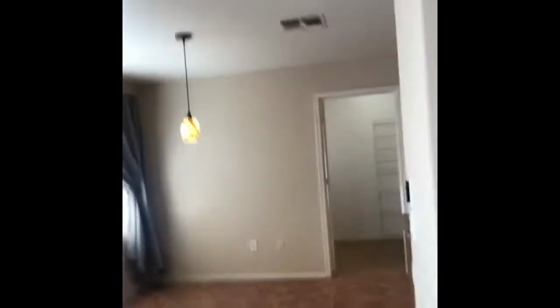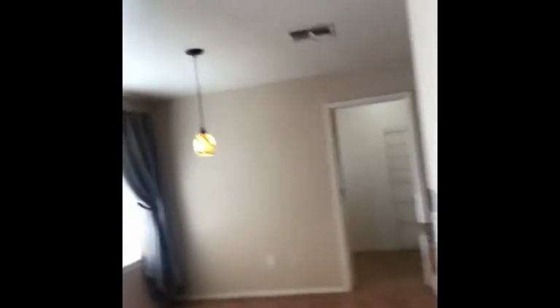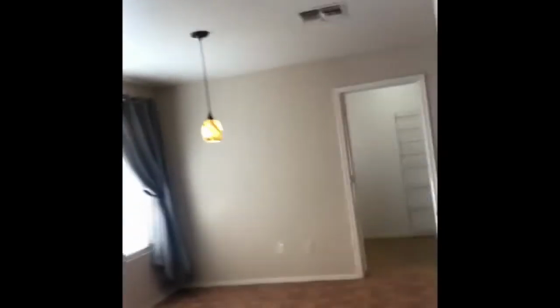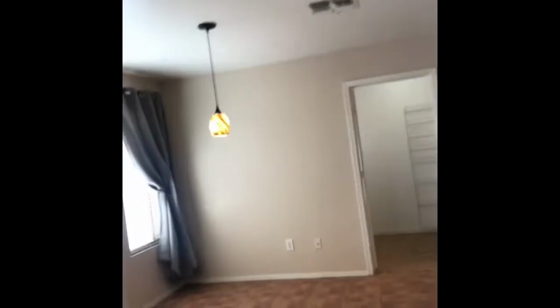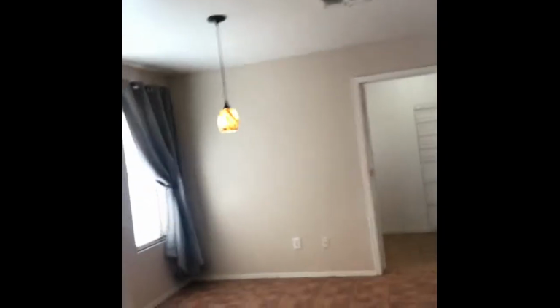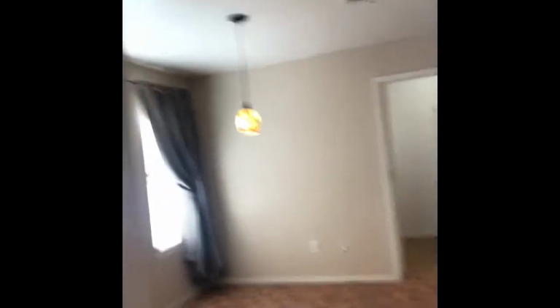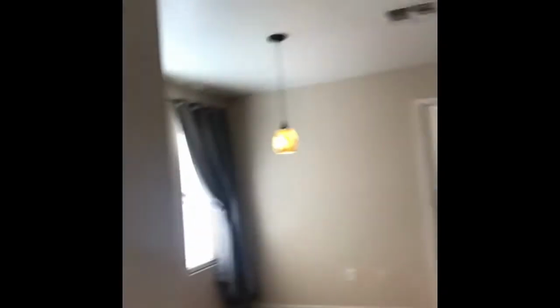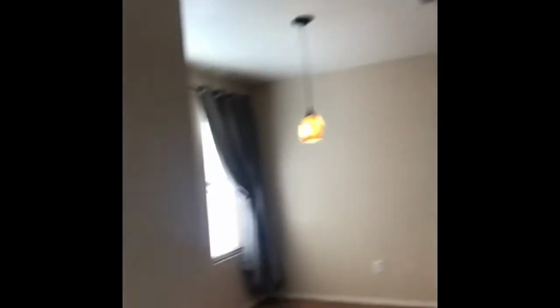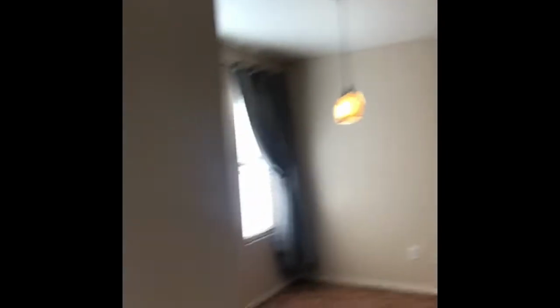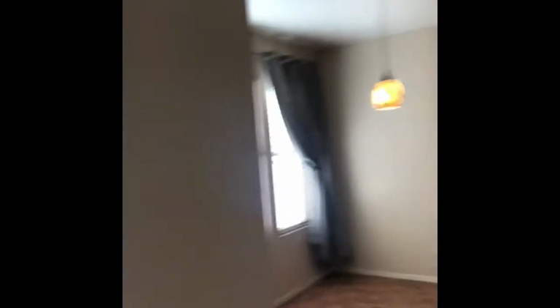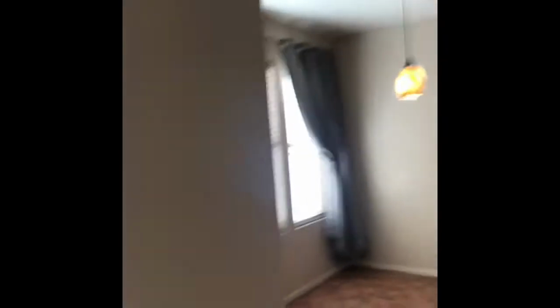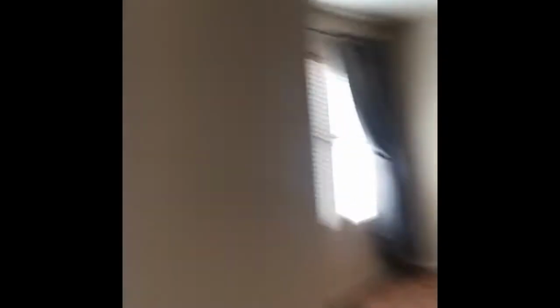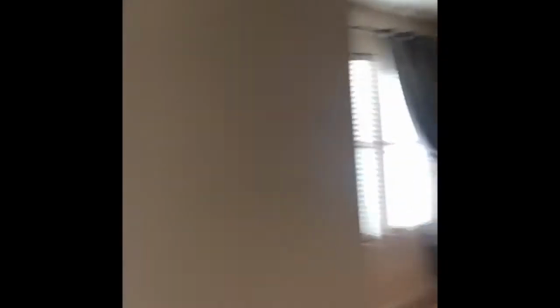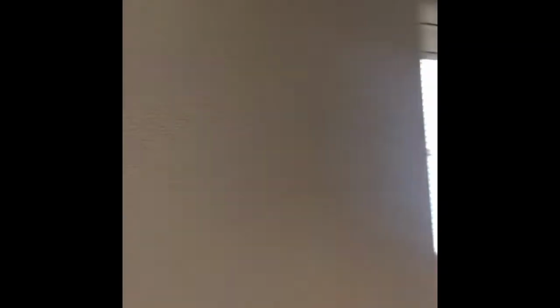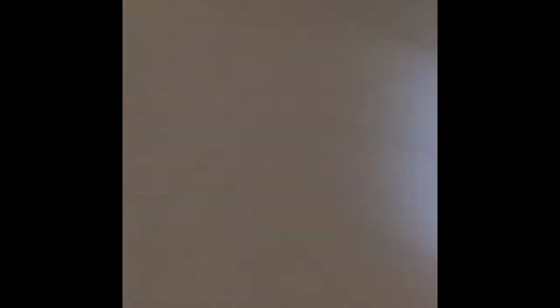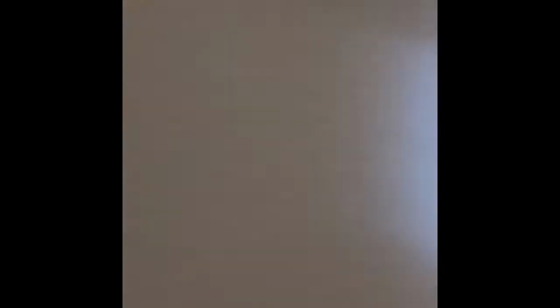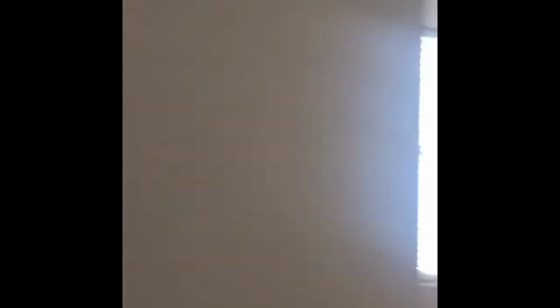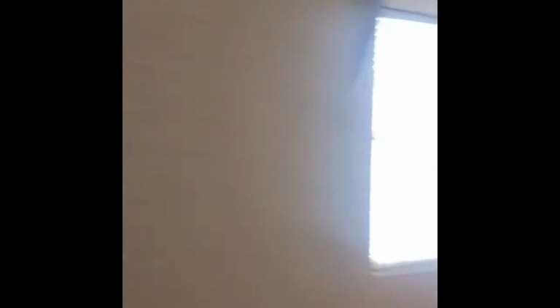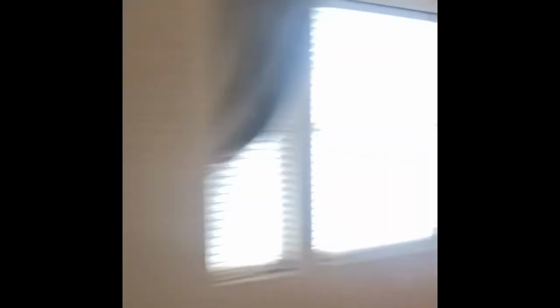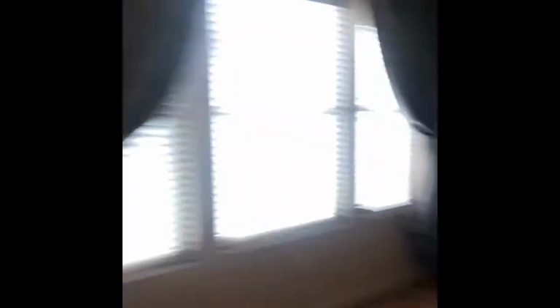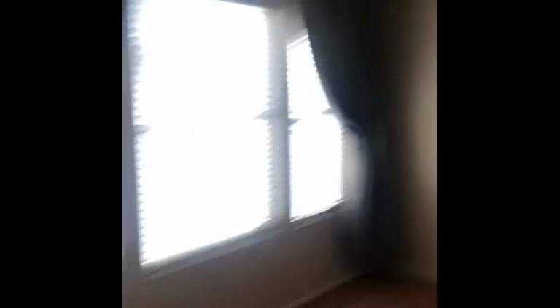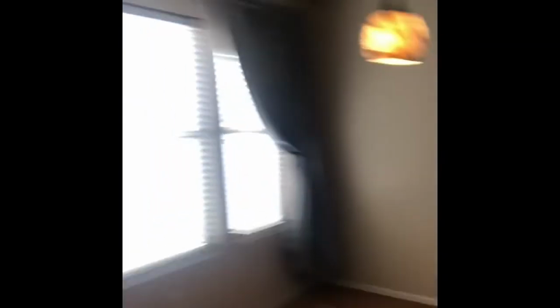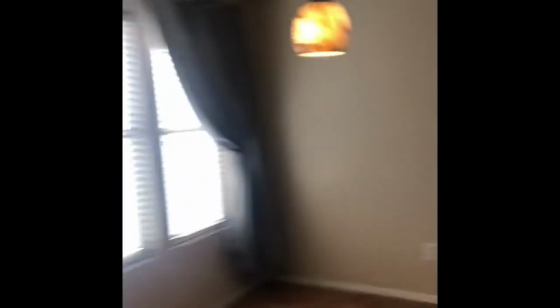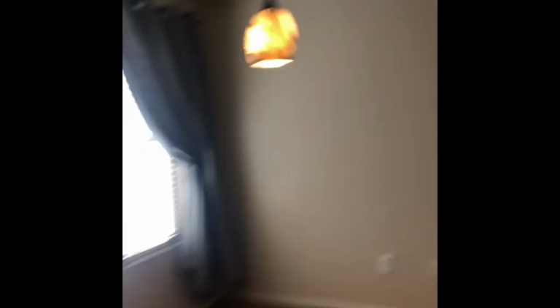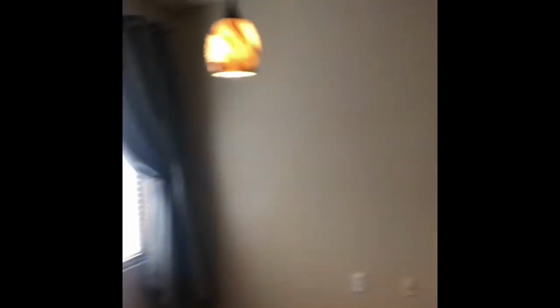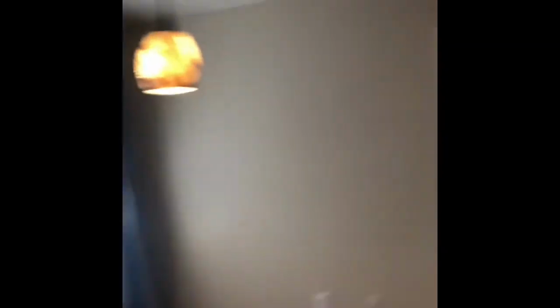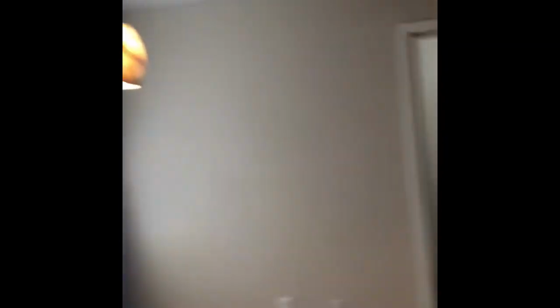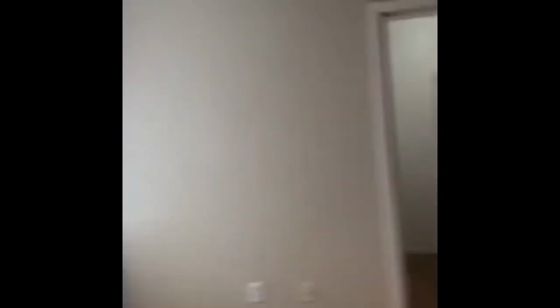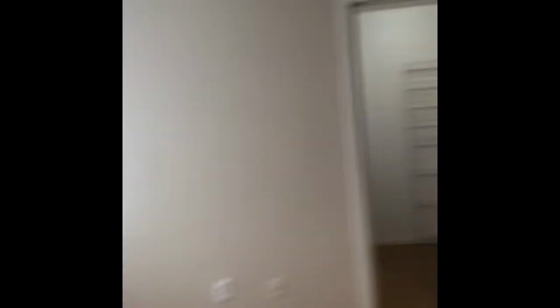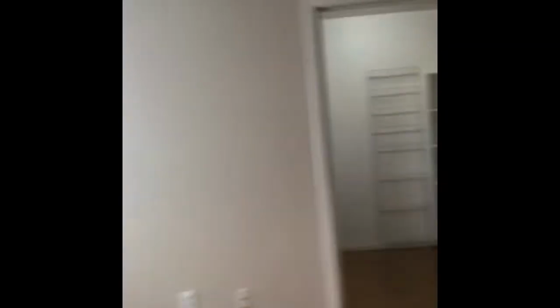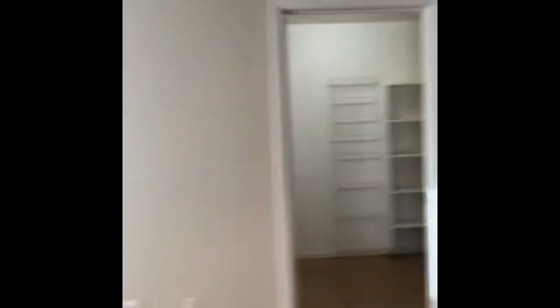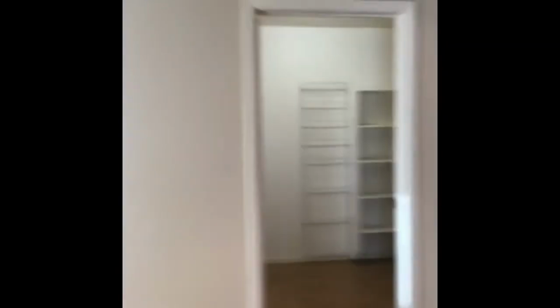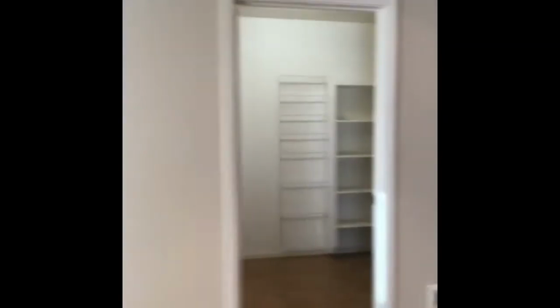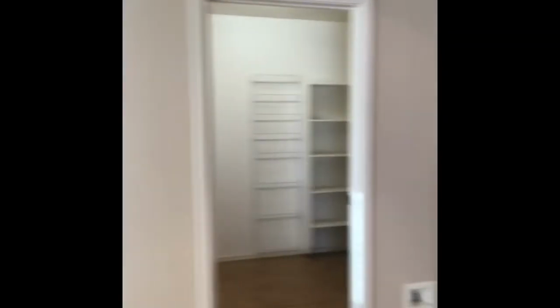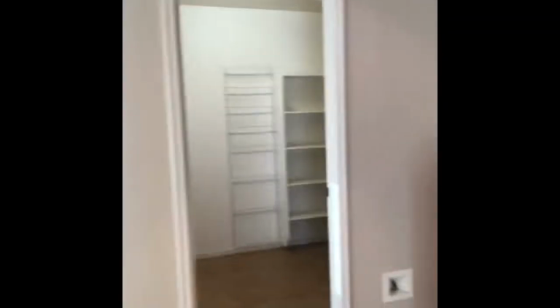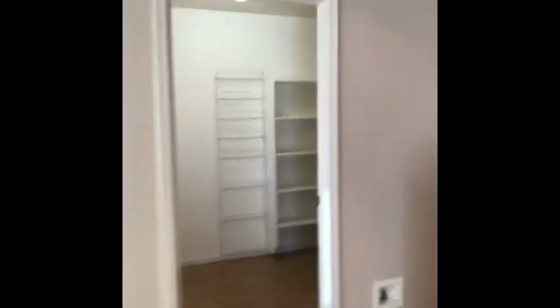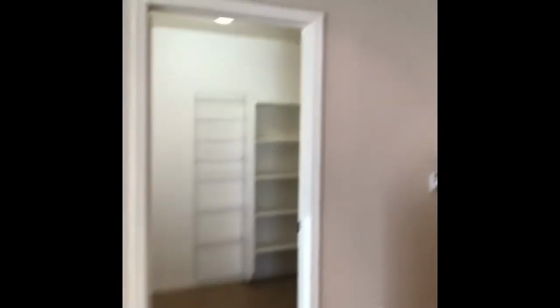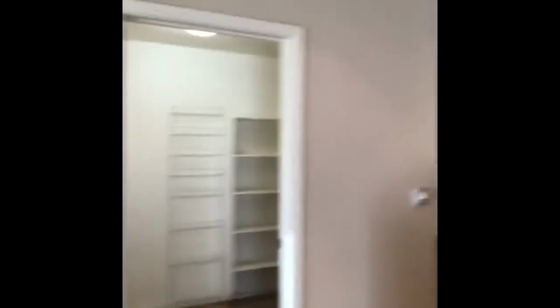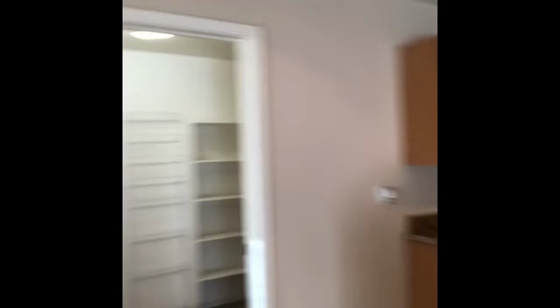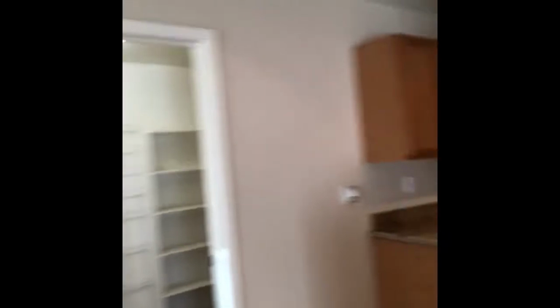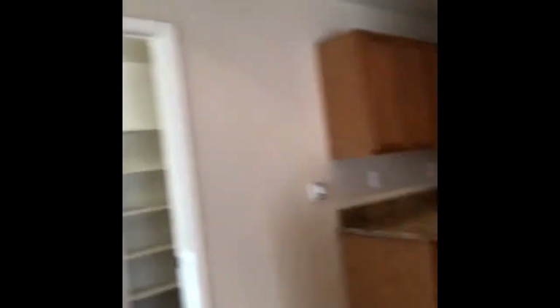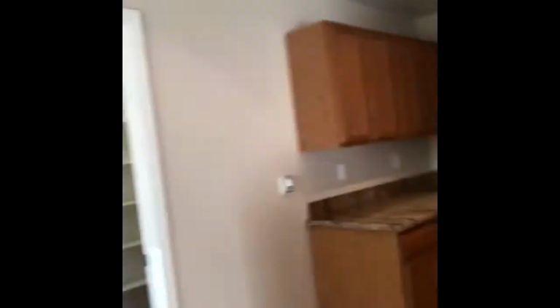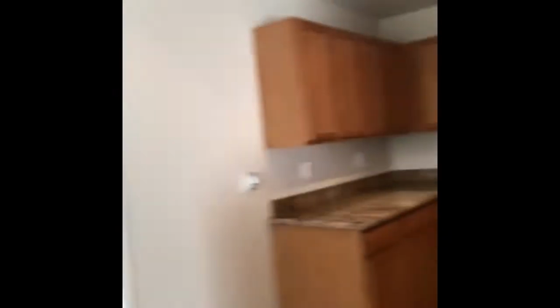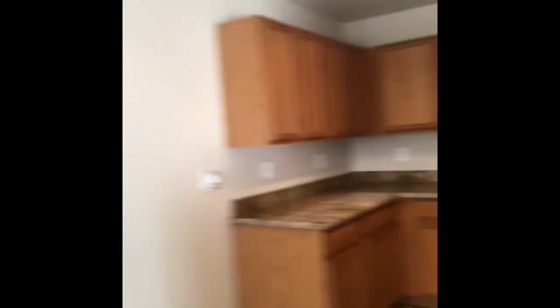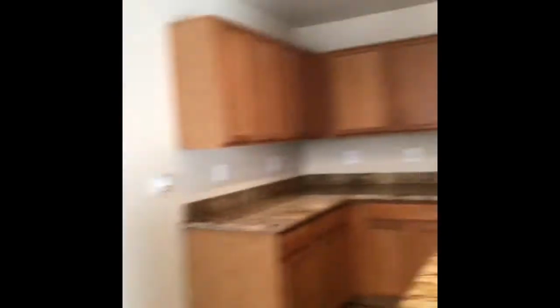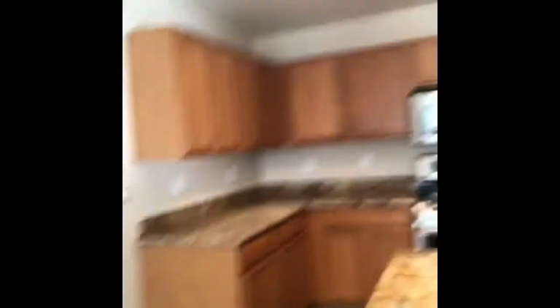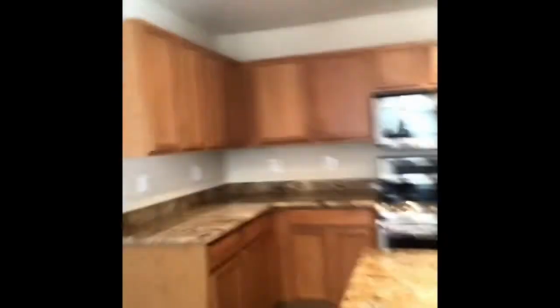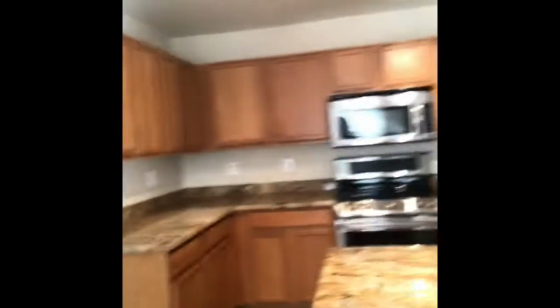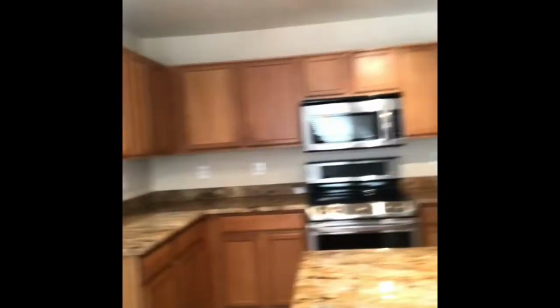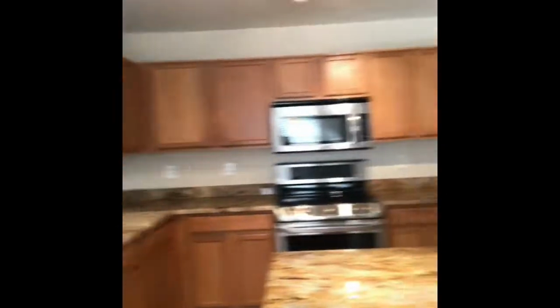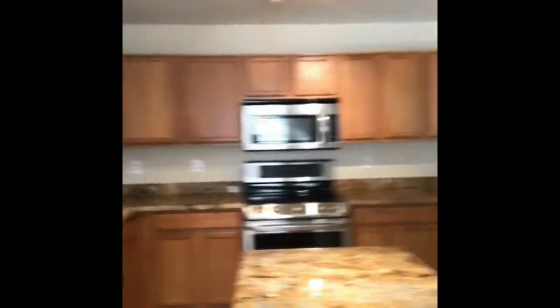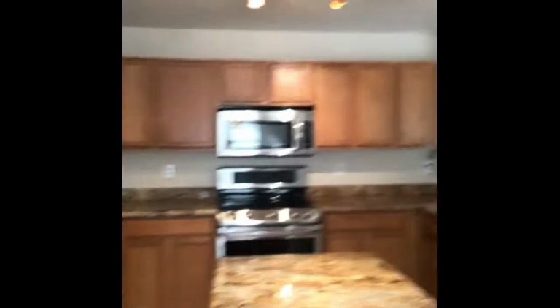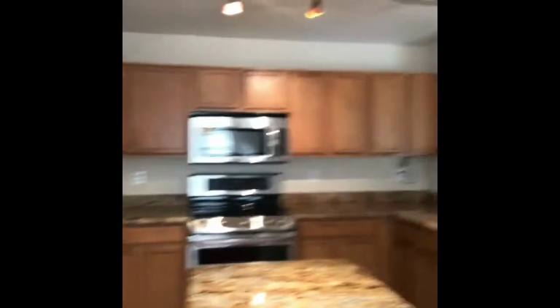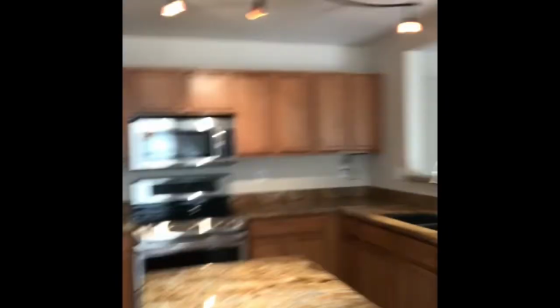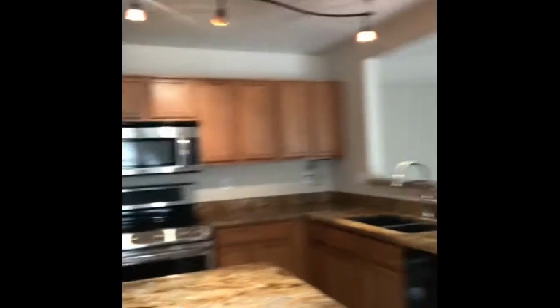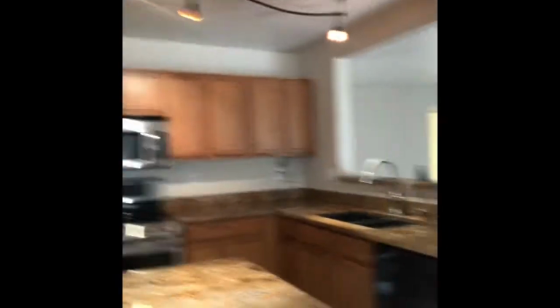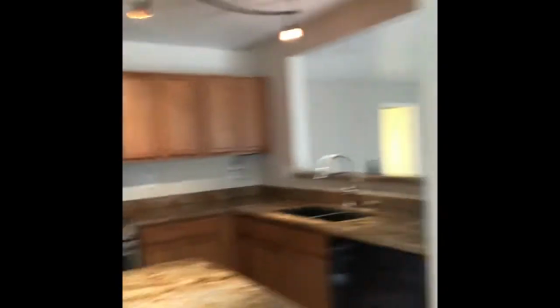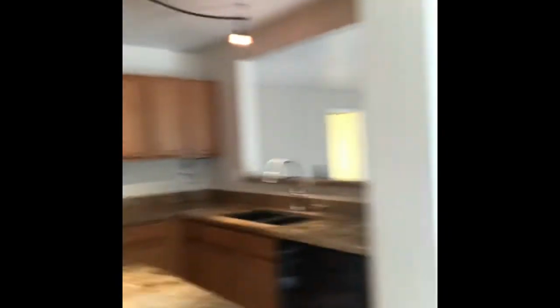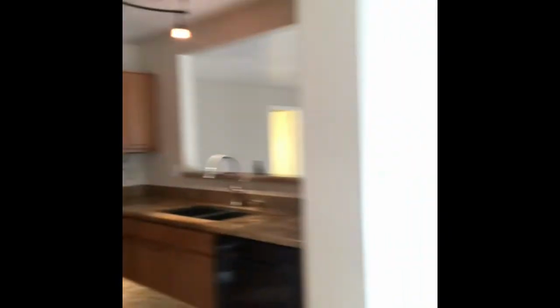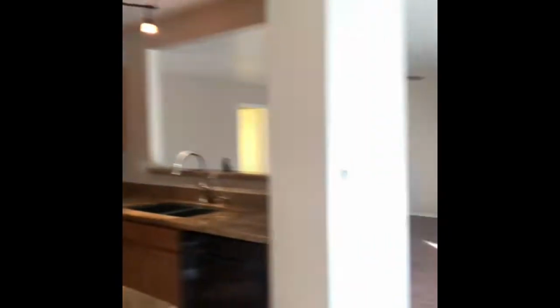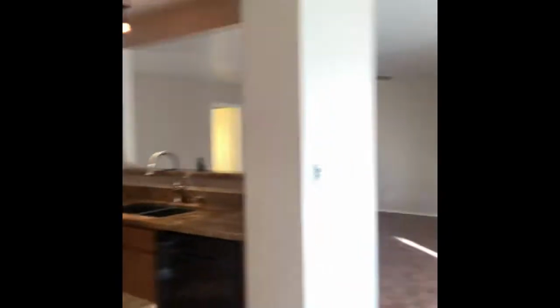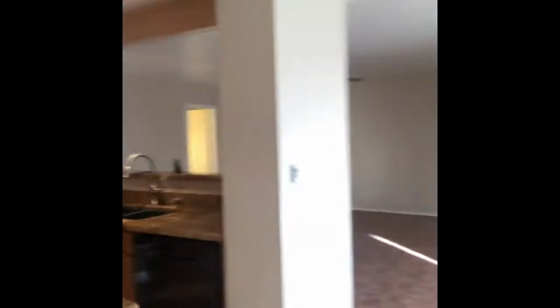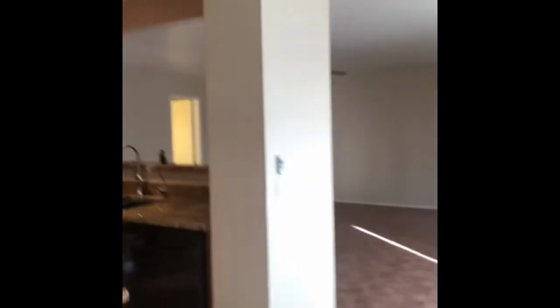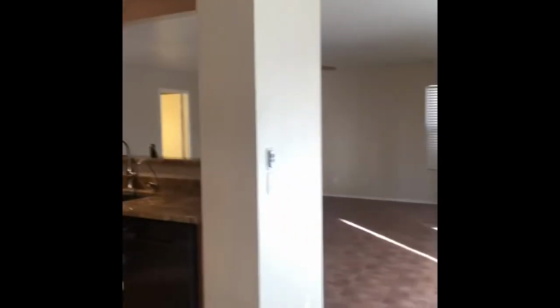It also has a loft. The other thing I like about this model is there's a lot of storage — all the bedrooms have walk-in closets.